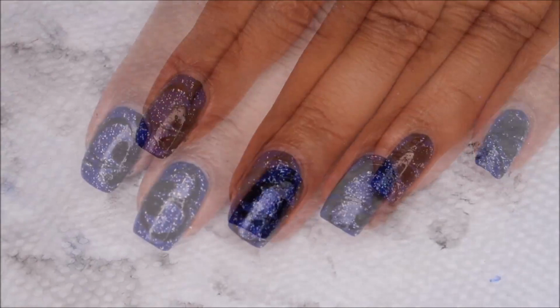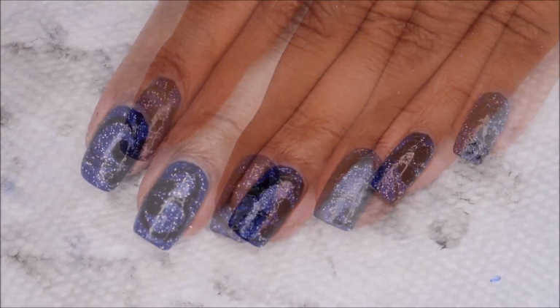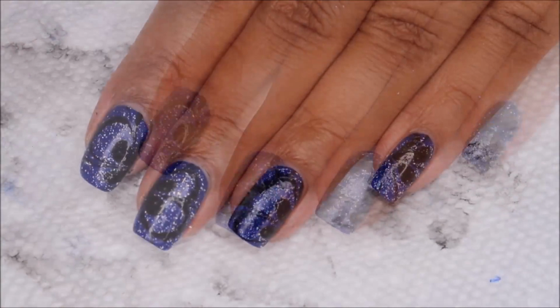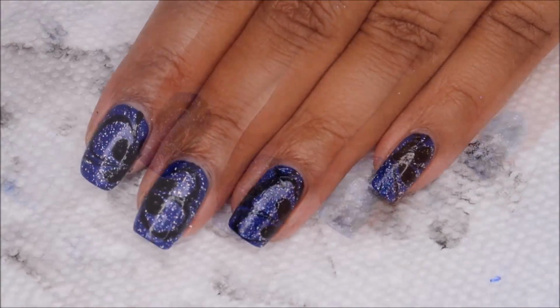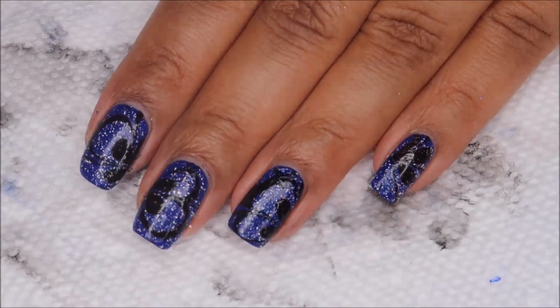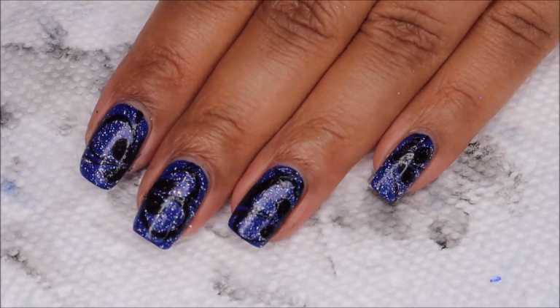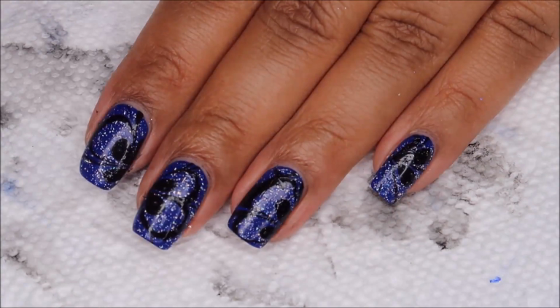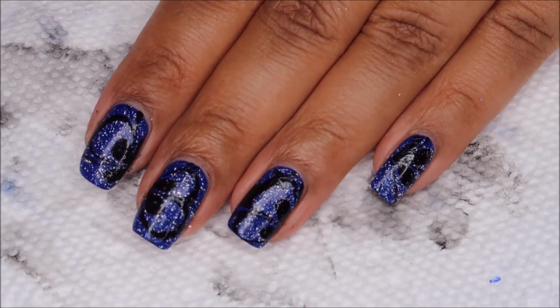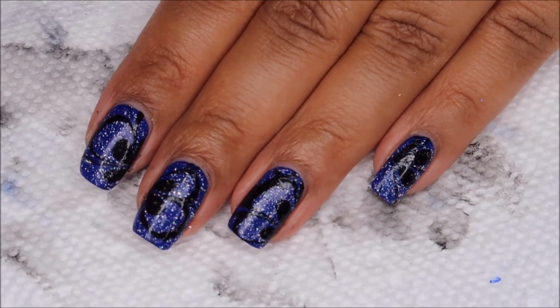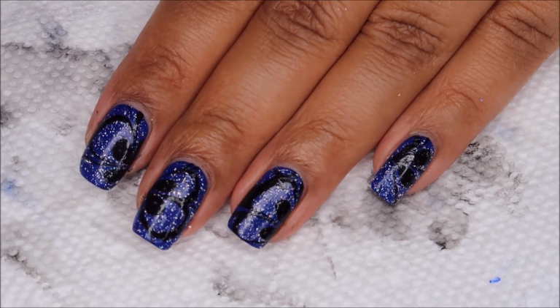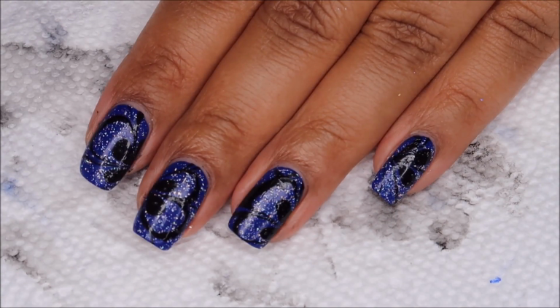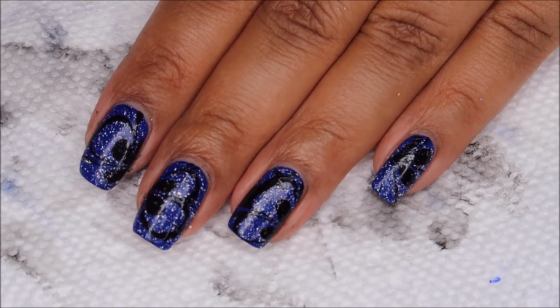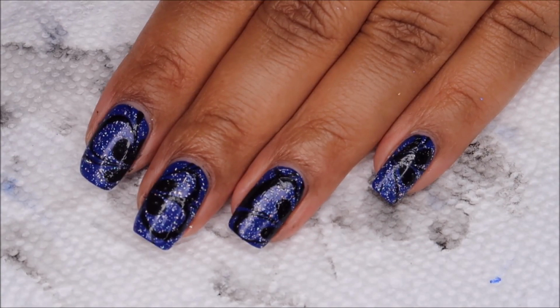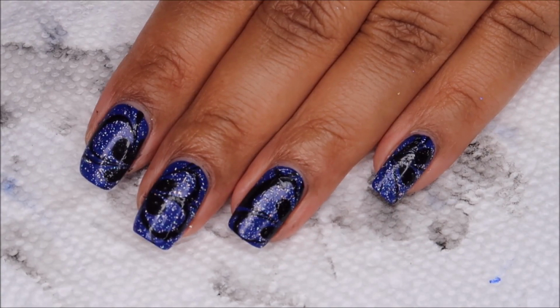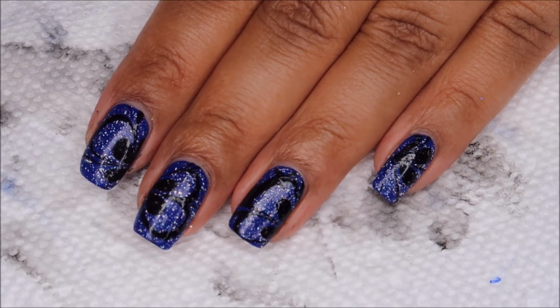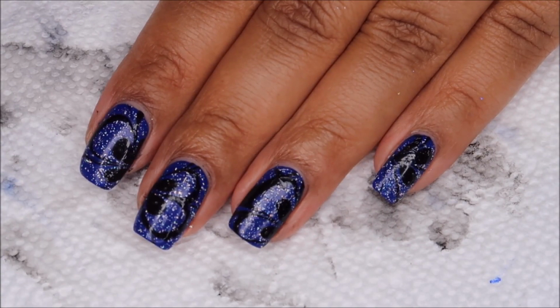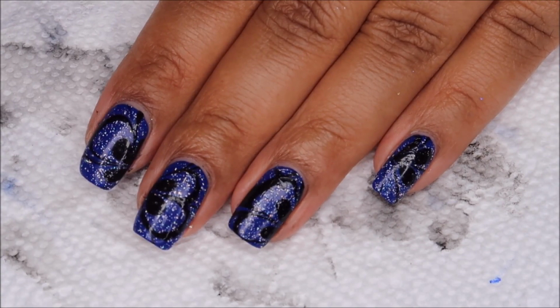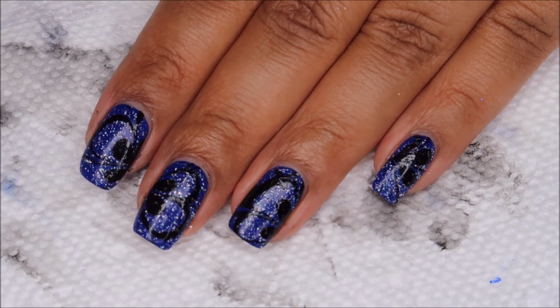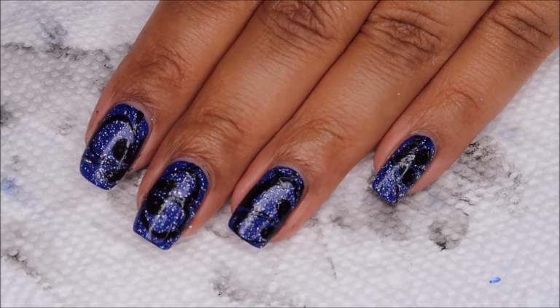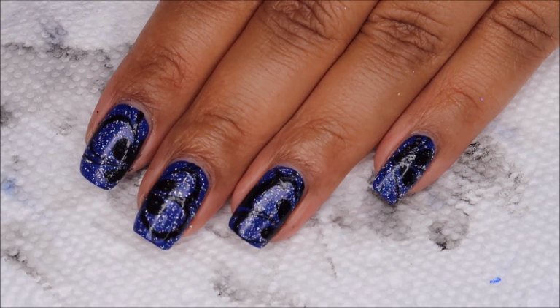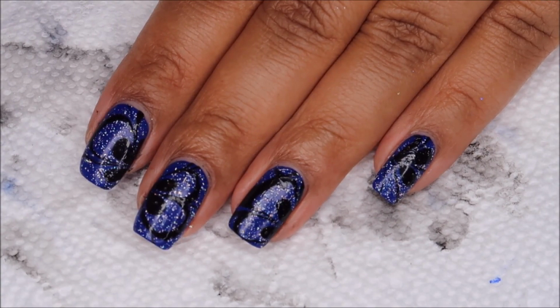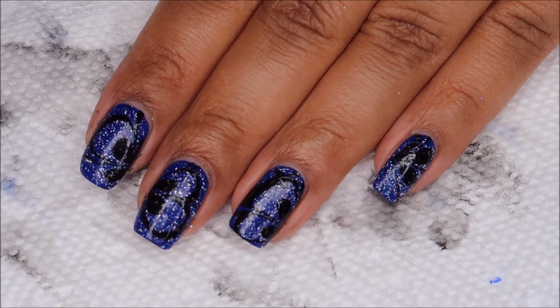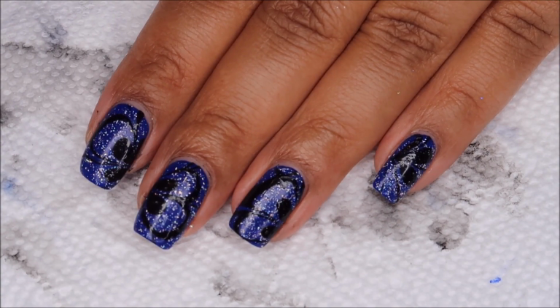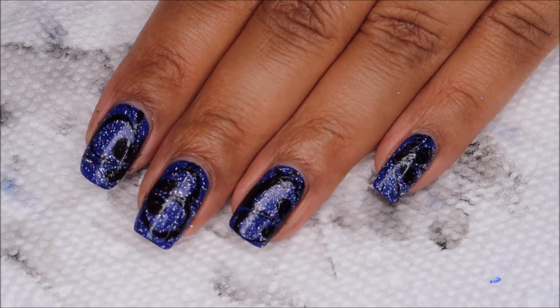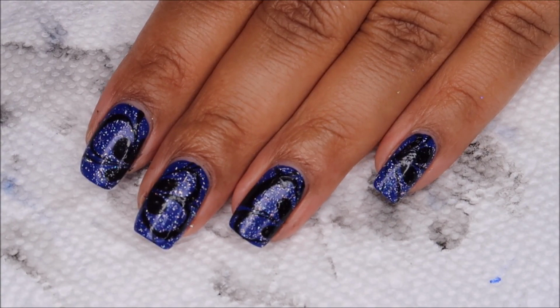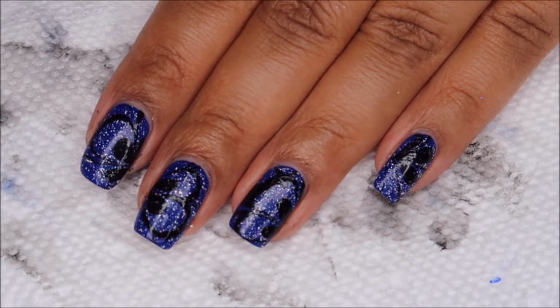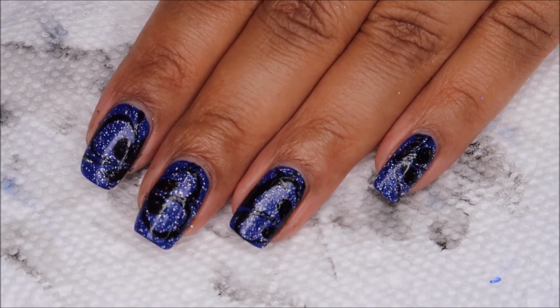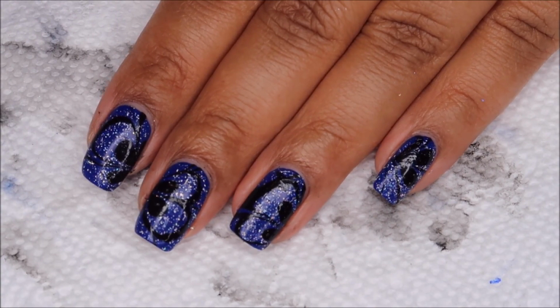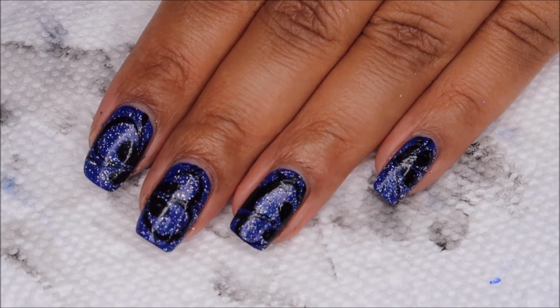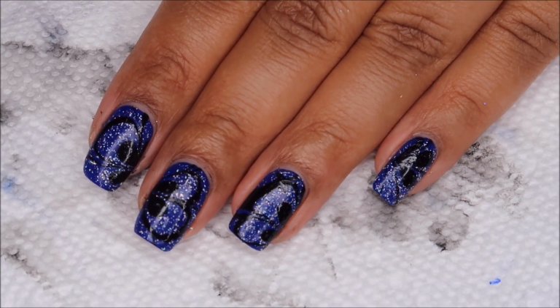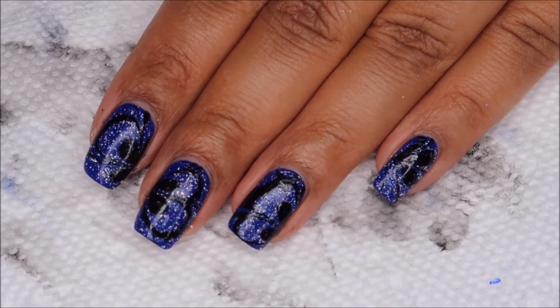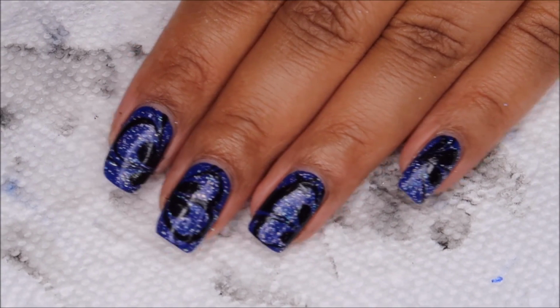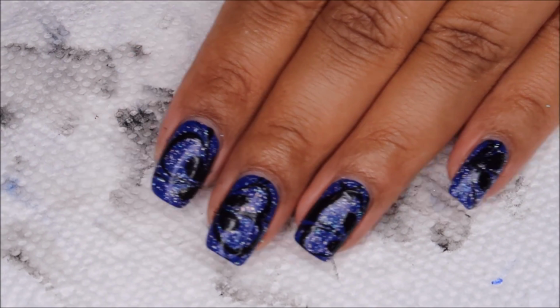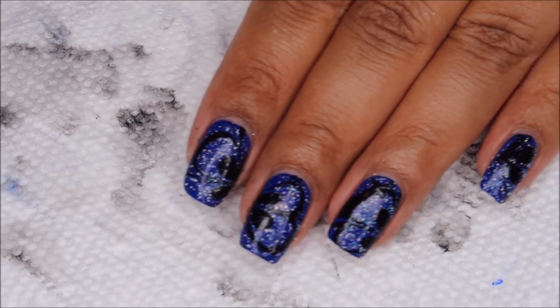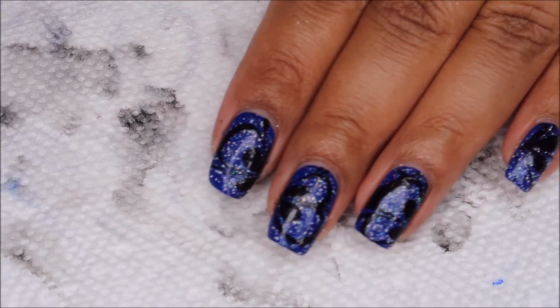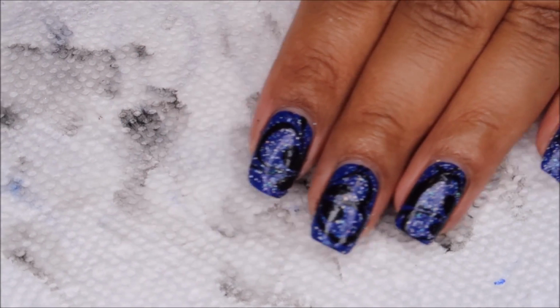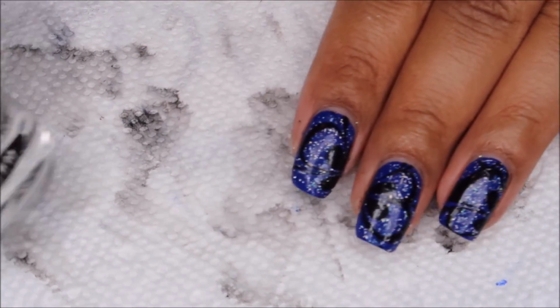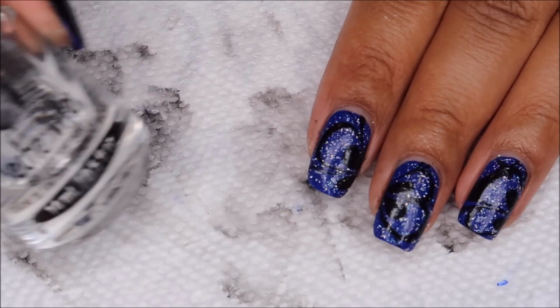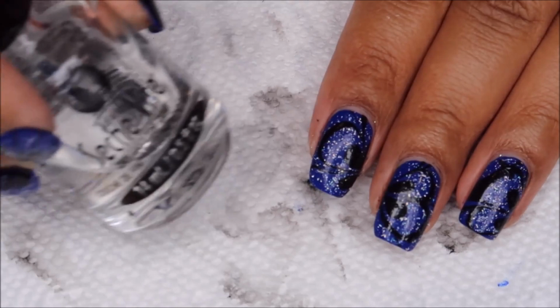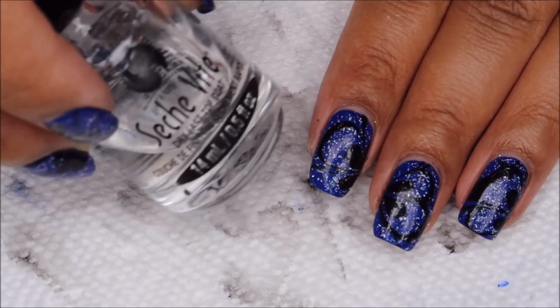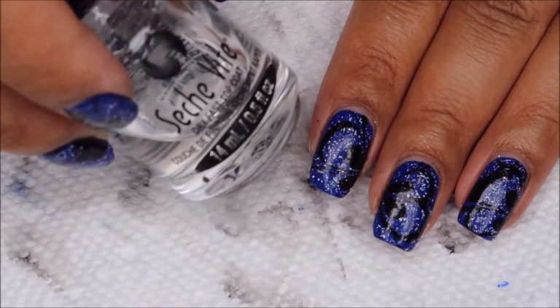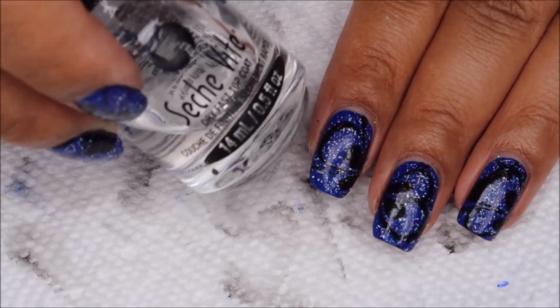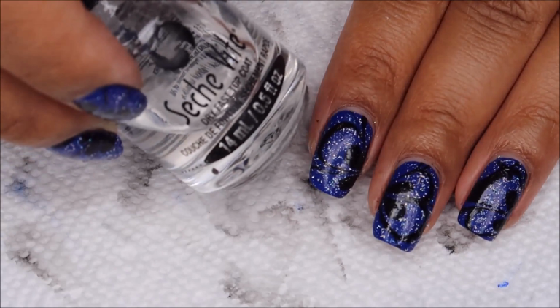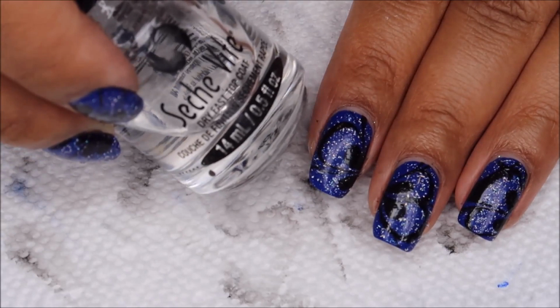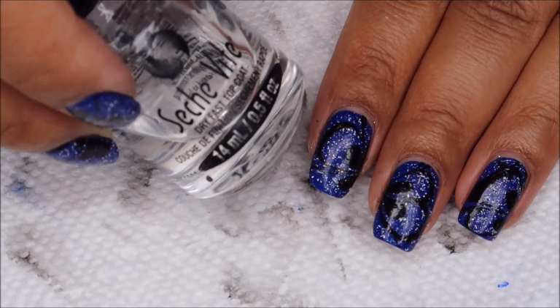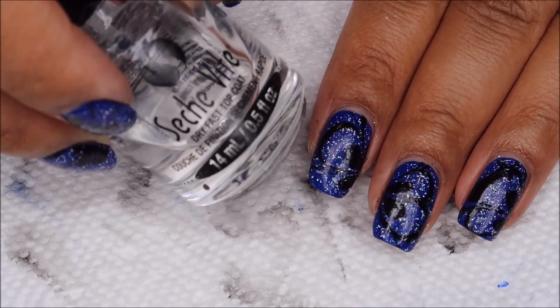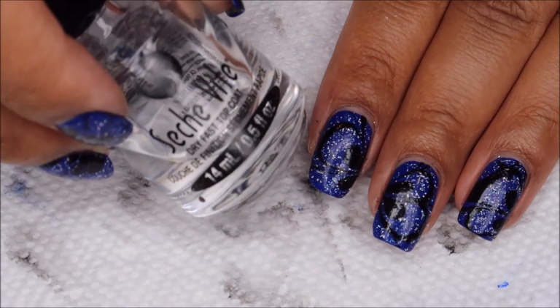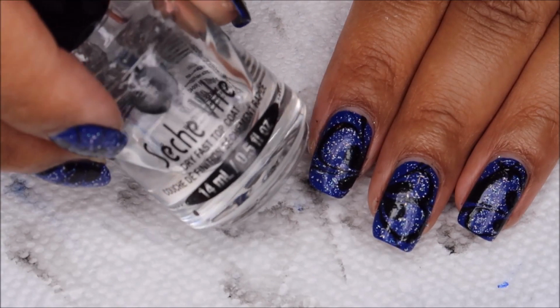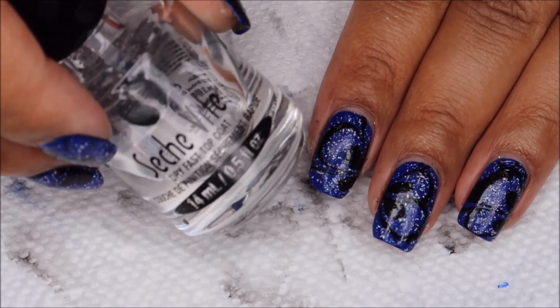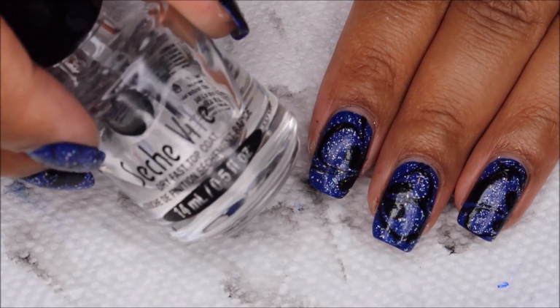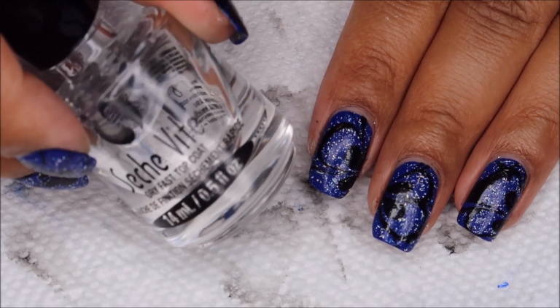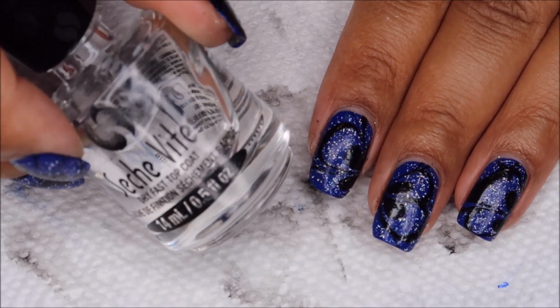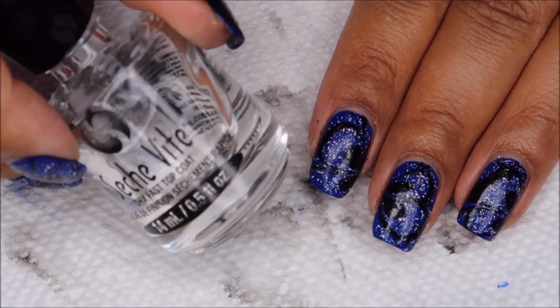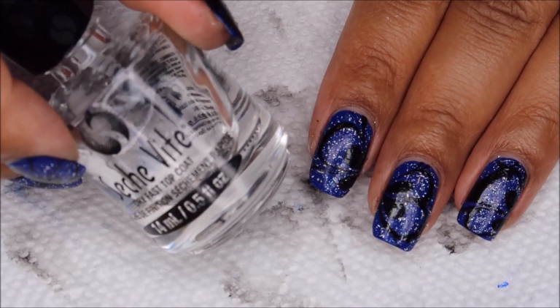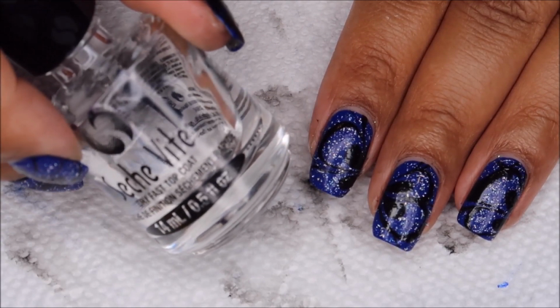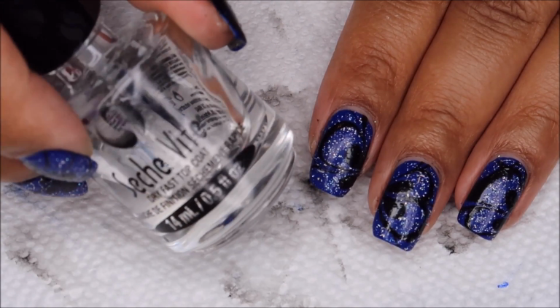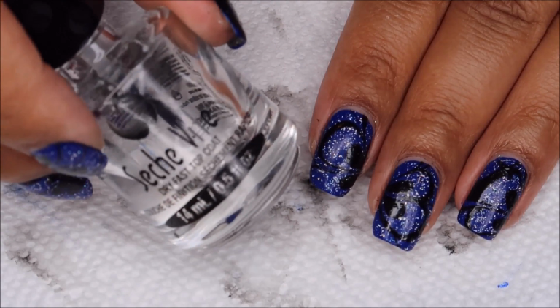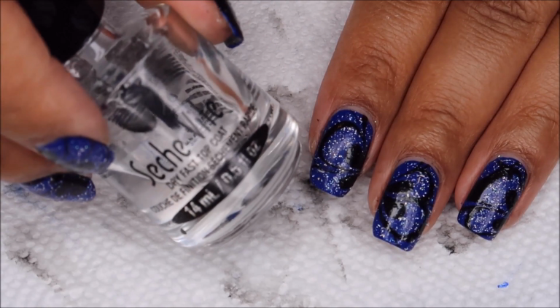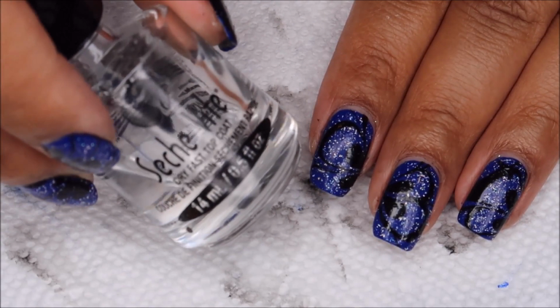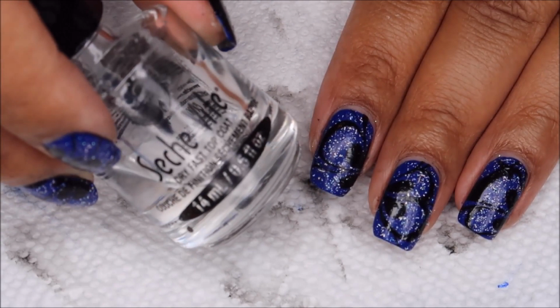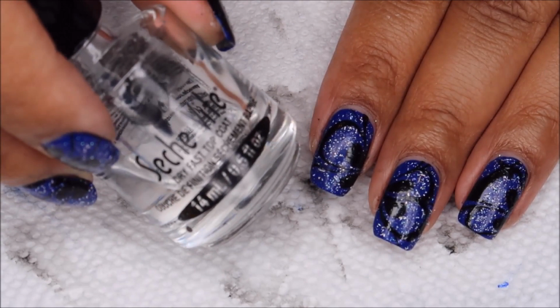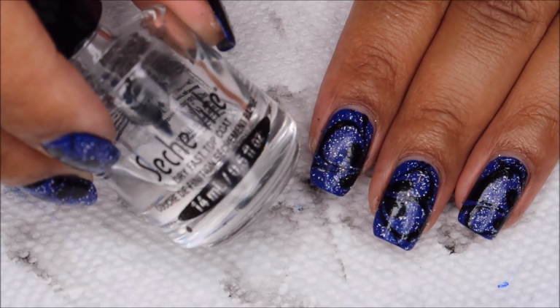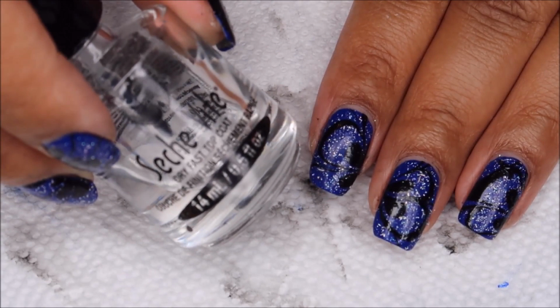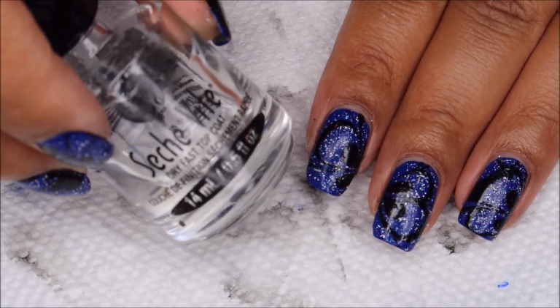Once you're done with cleanup, you can finish with a top coat. And as usual, I'm using Seche Vite.